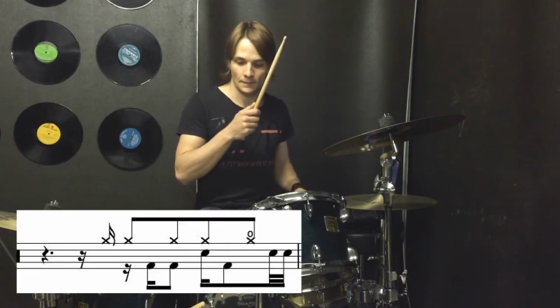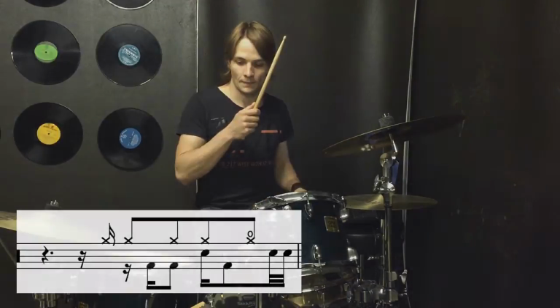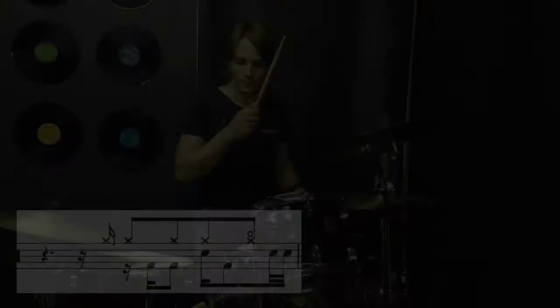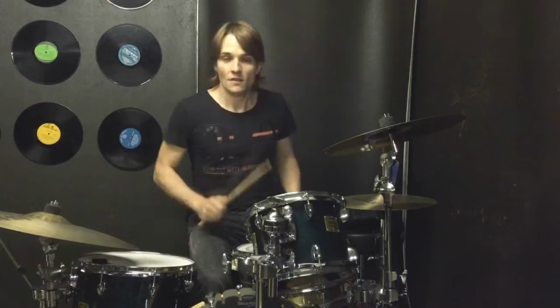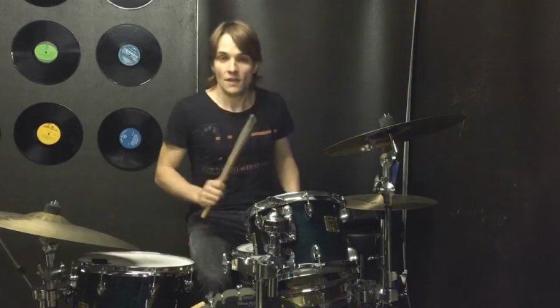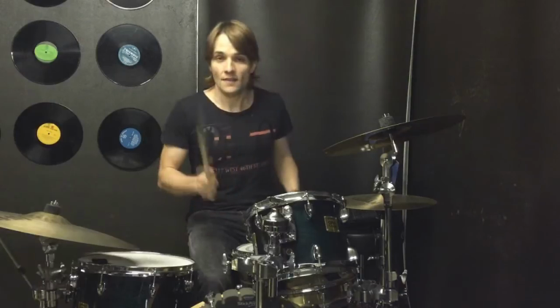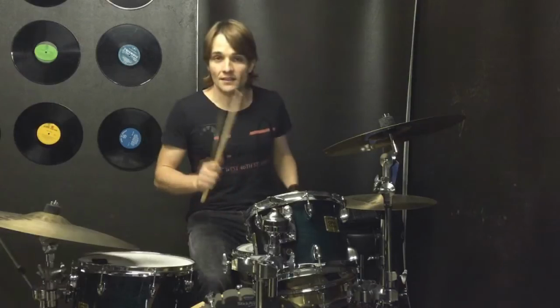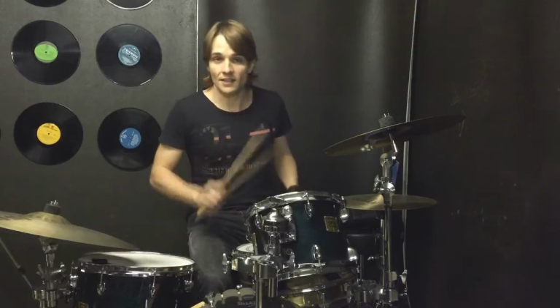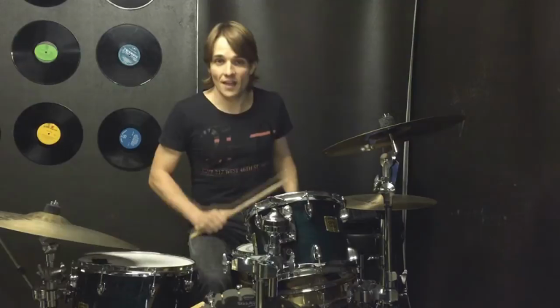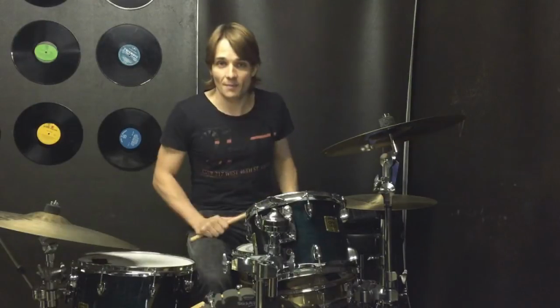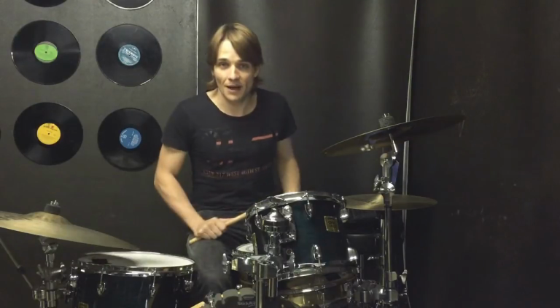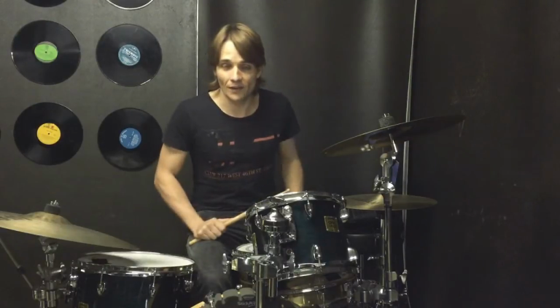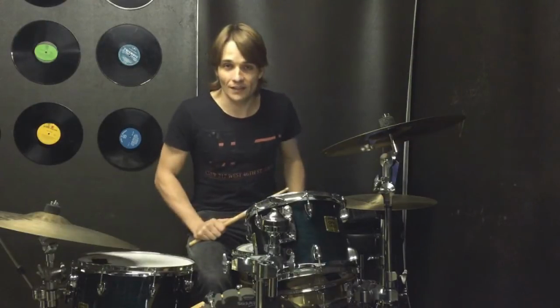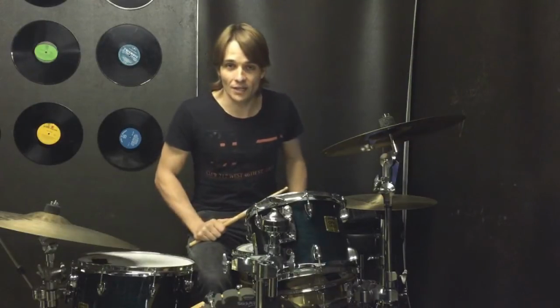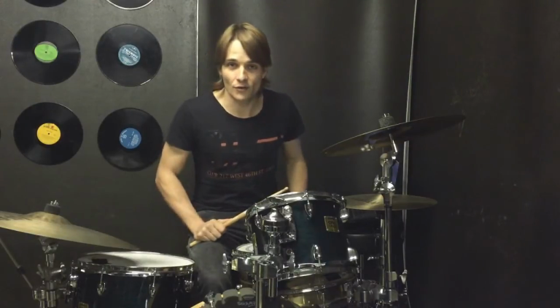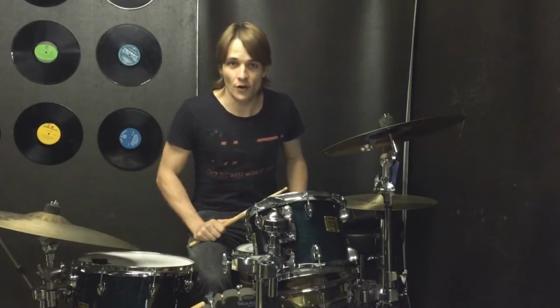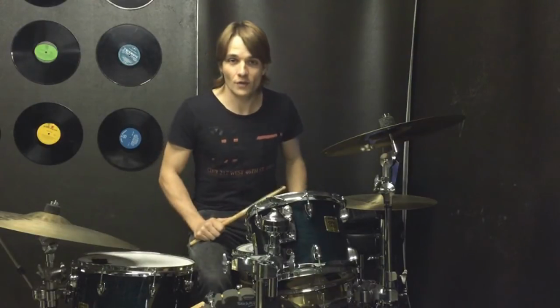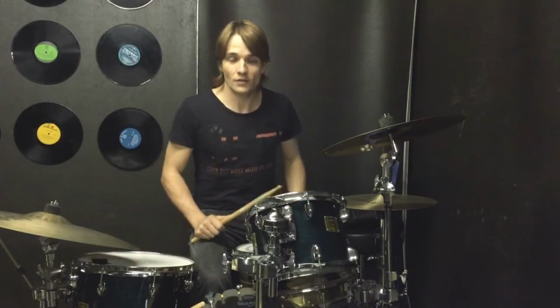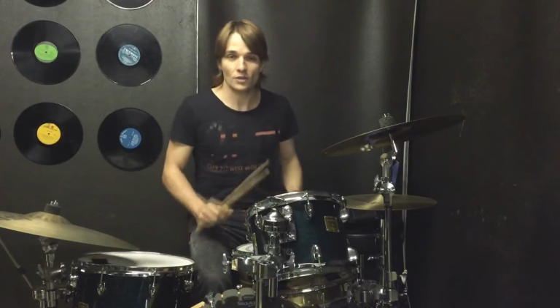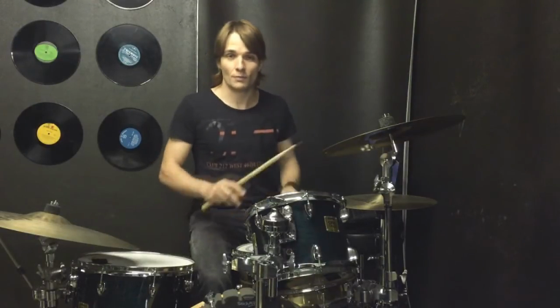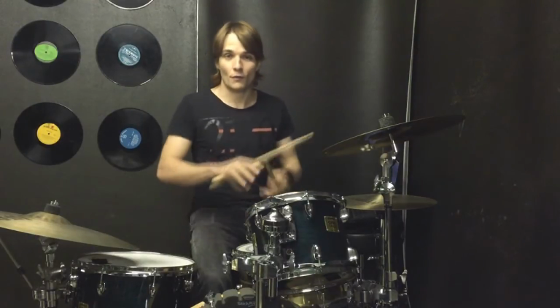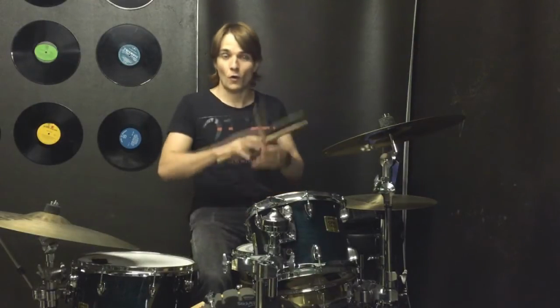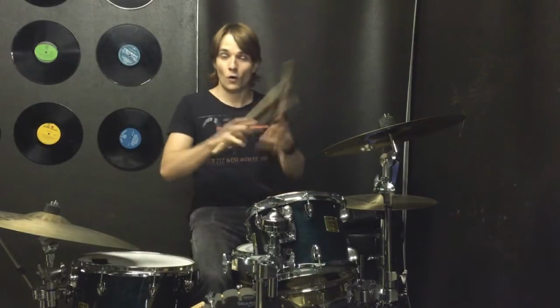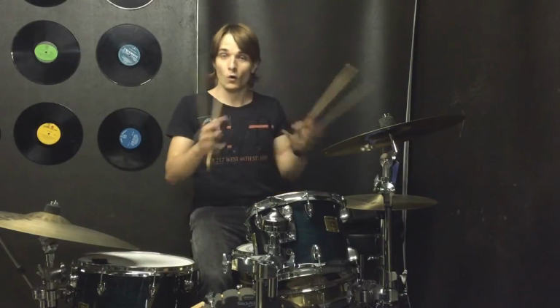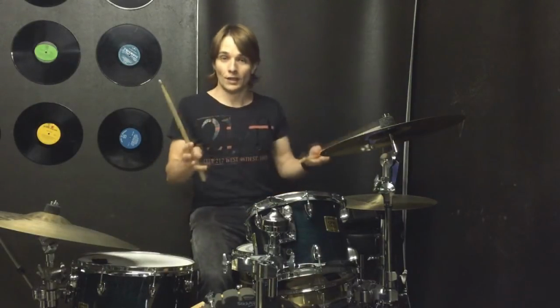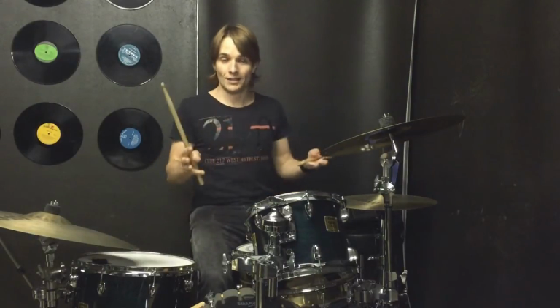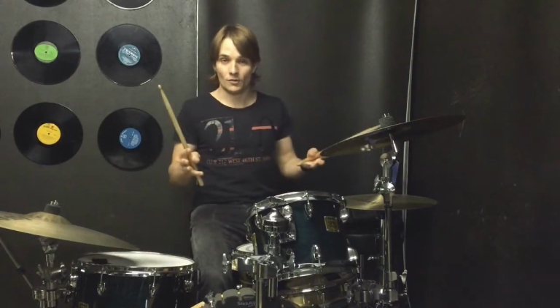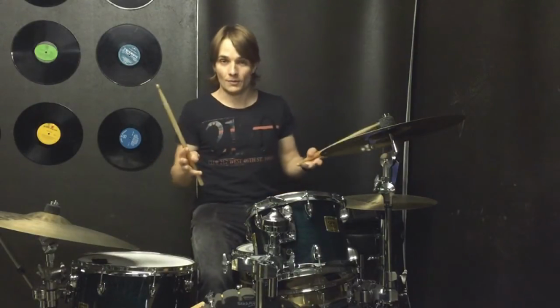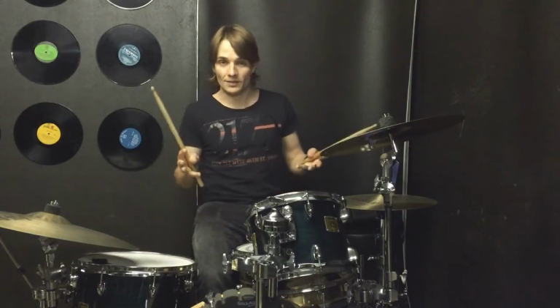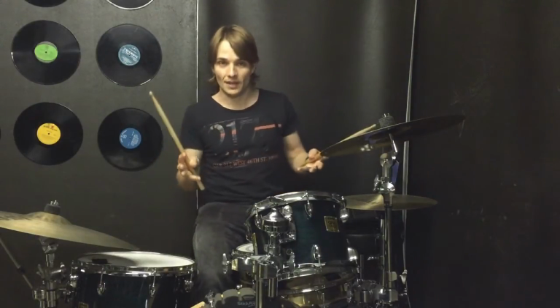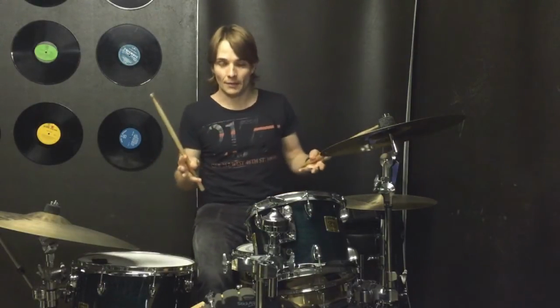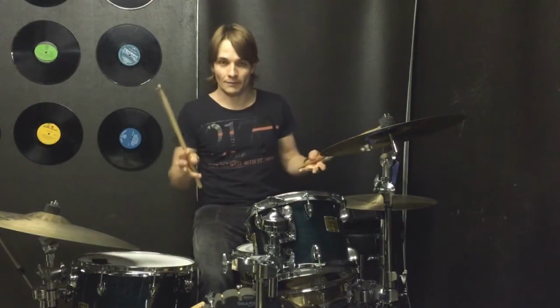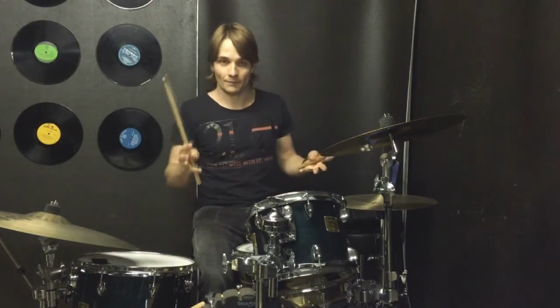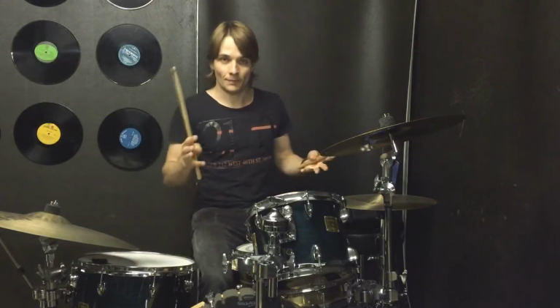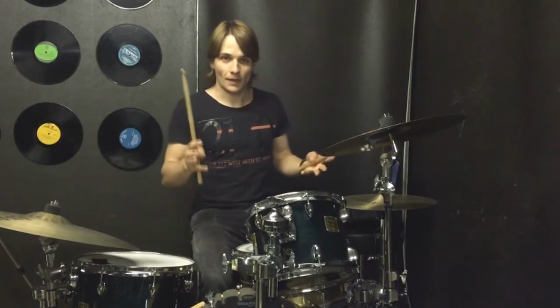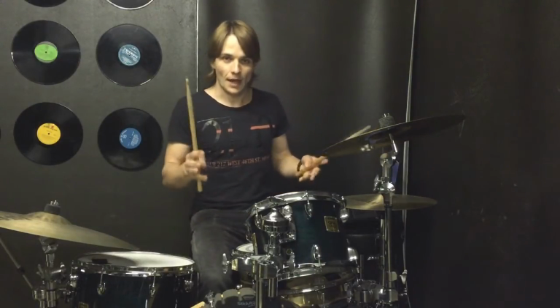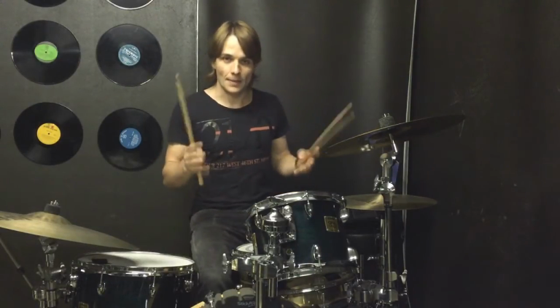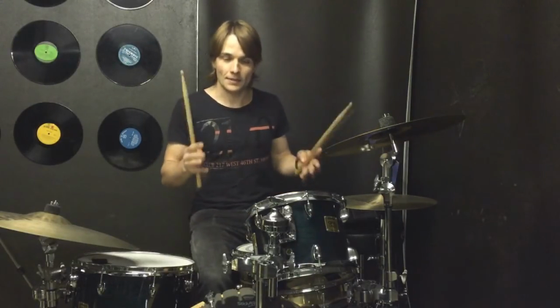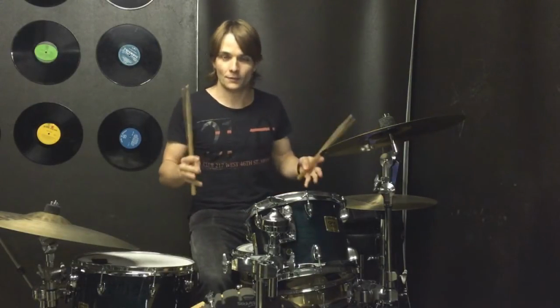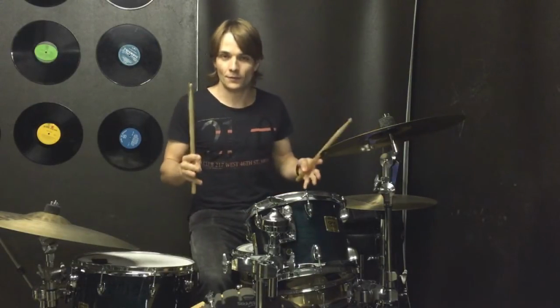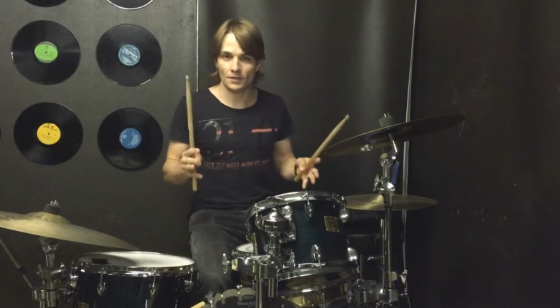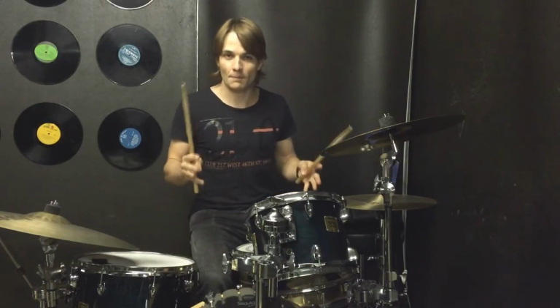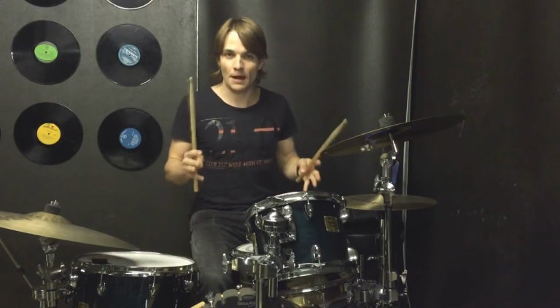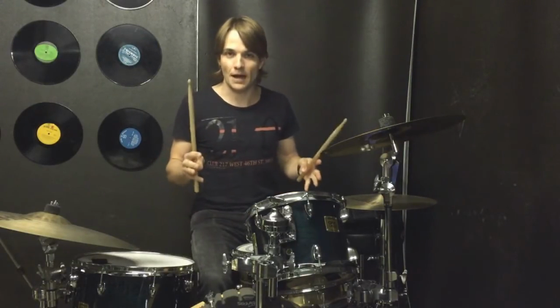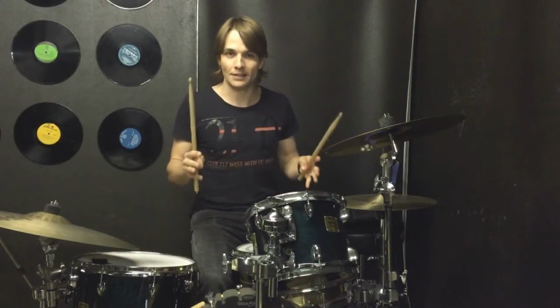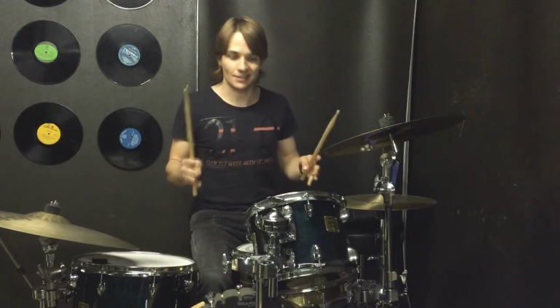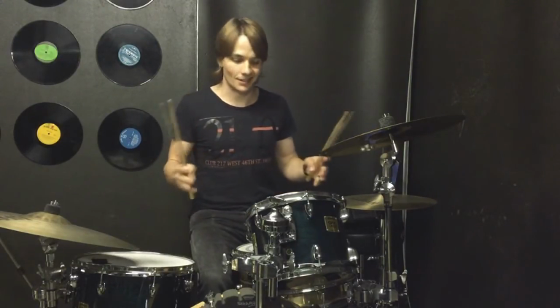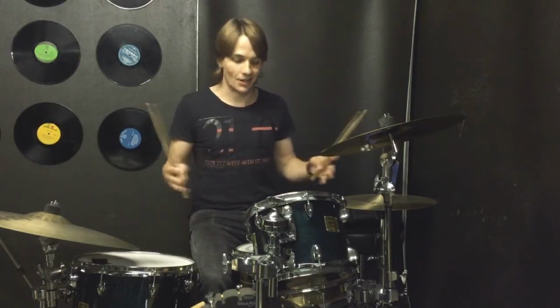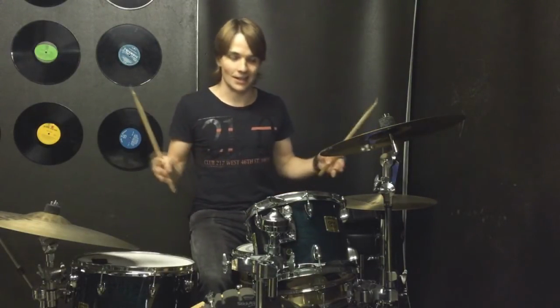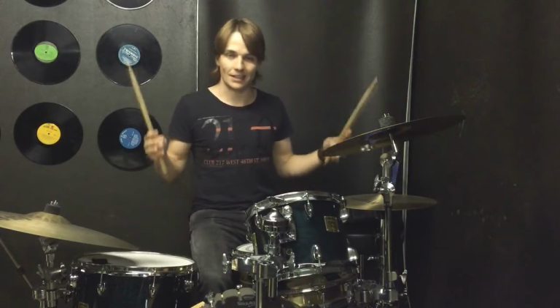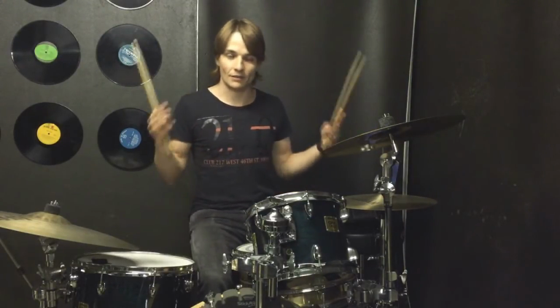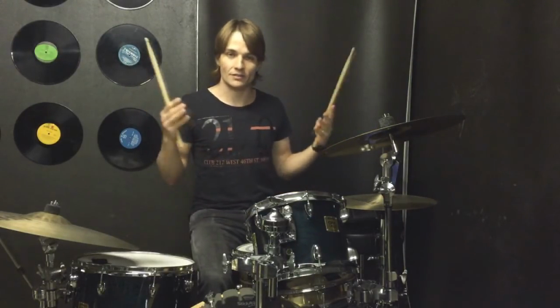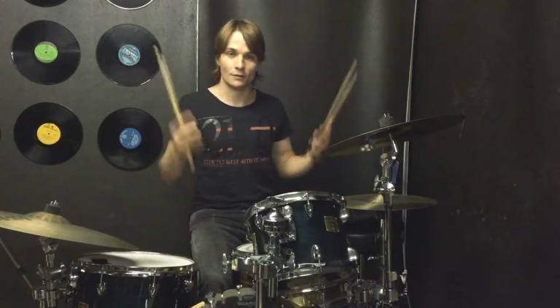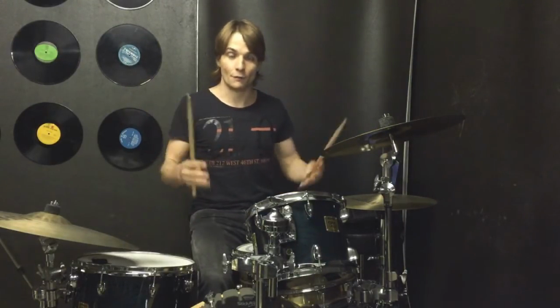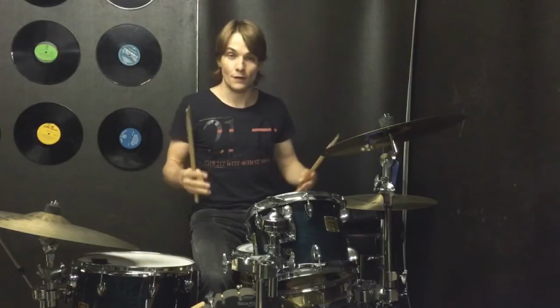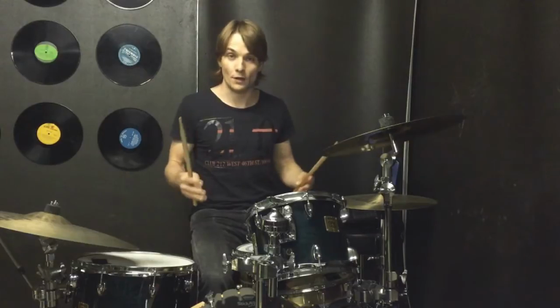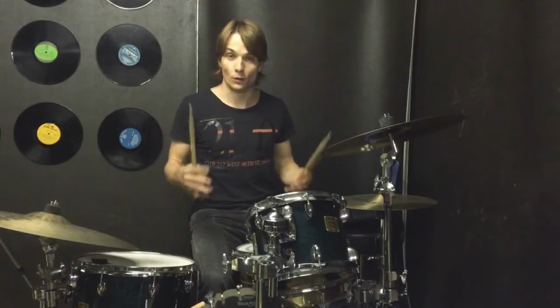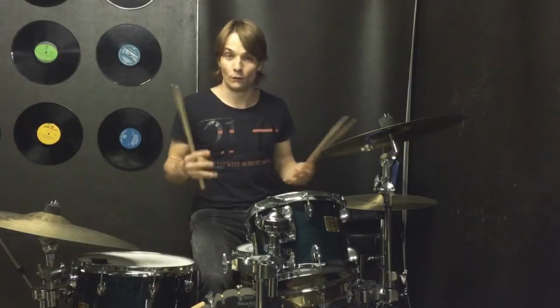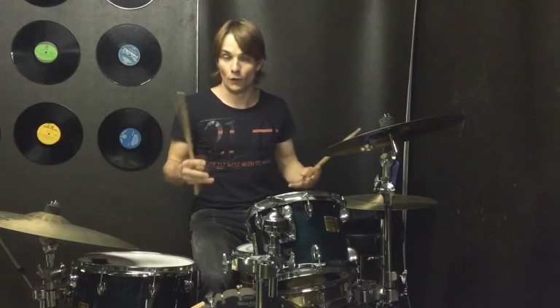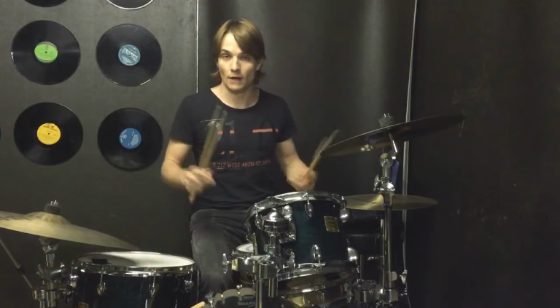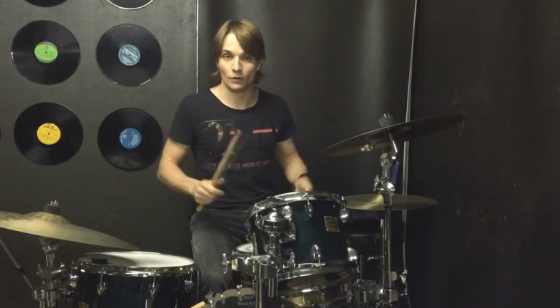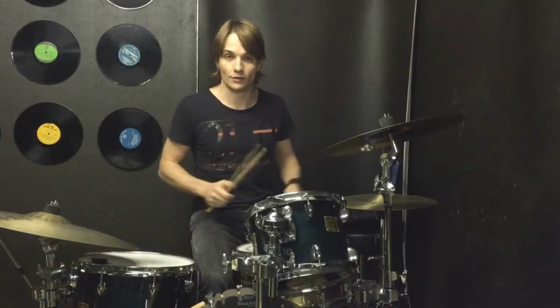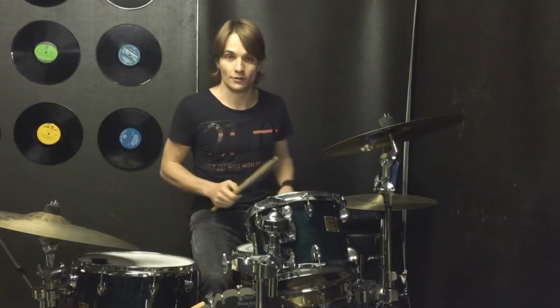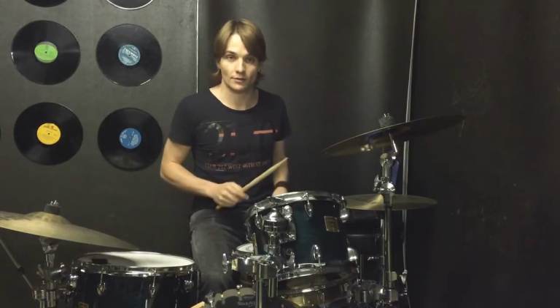Then there's another bar in the intro just before all the instruments come in, and this bar is going to kind of give us the feel for our verses.